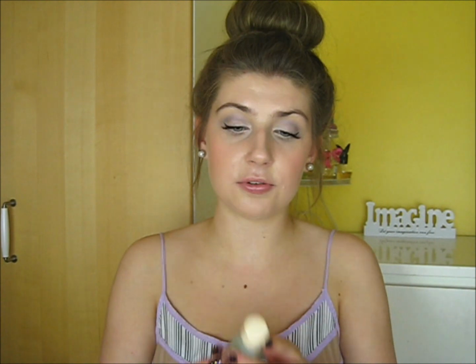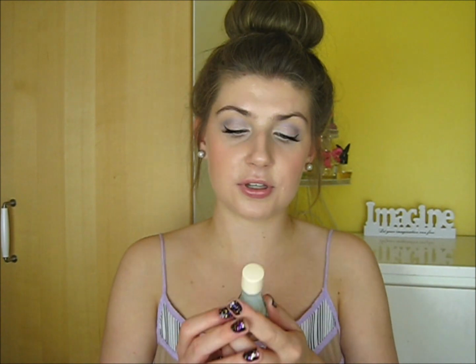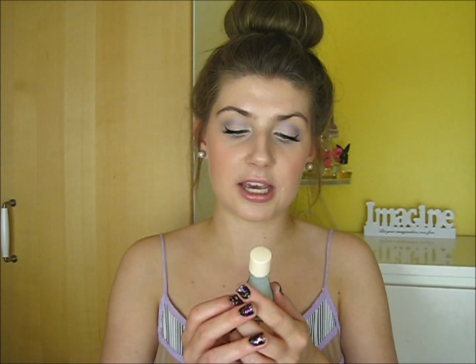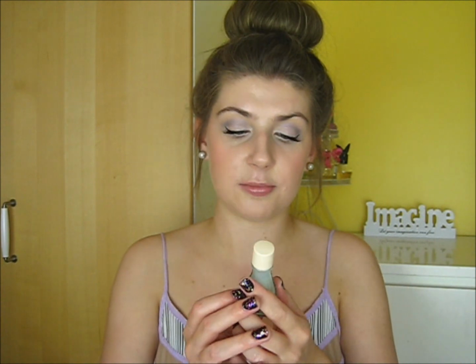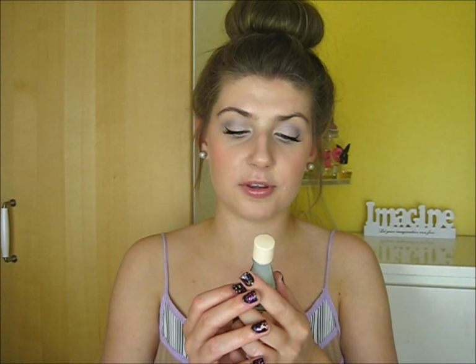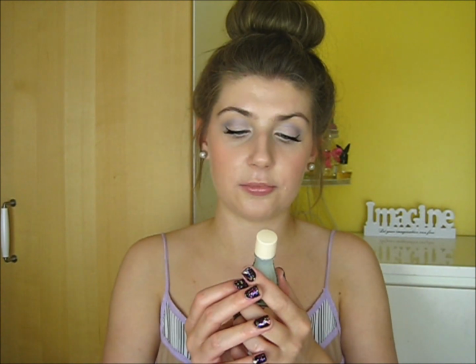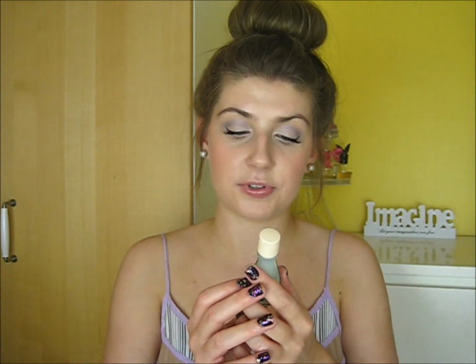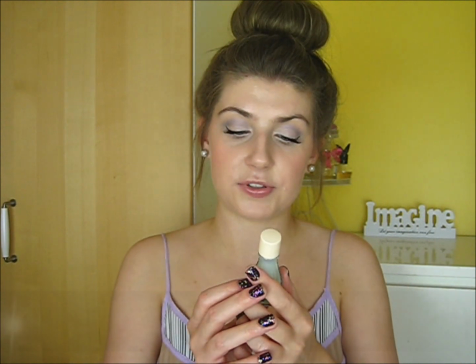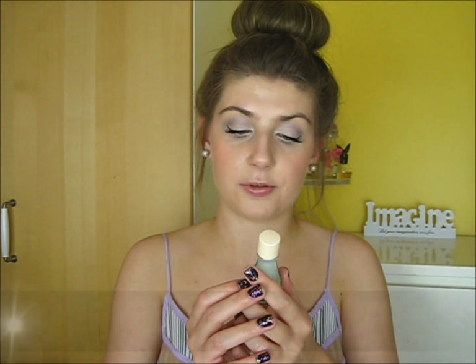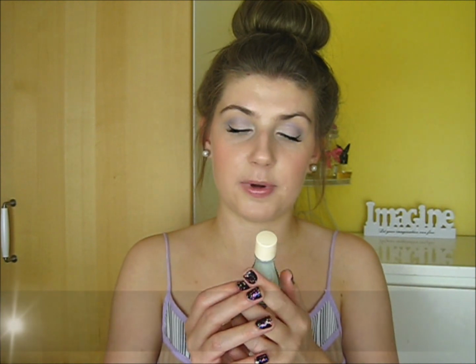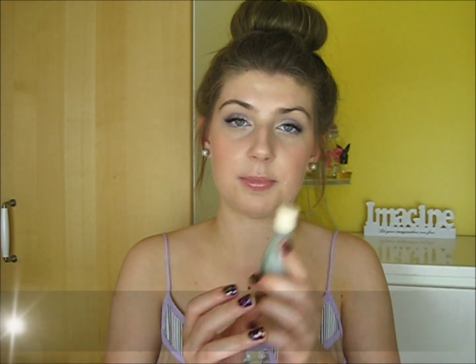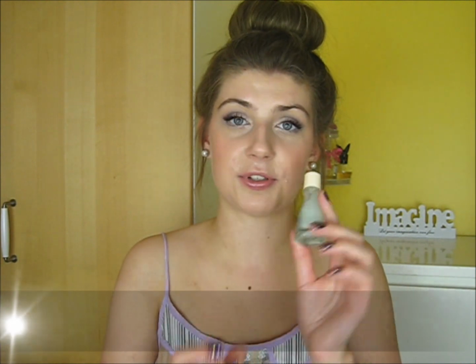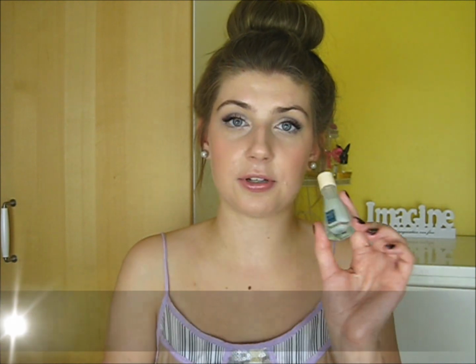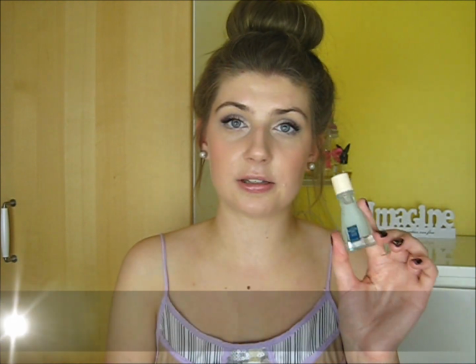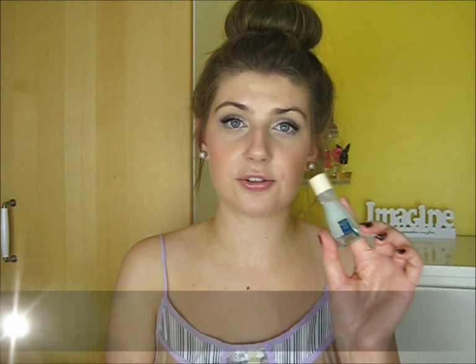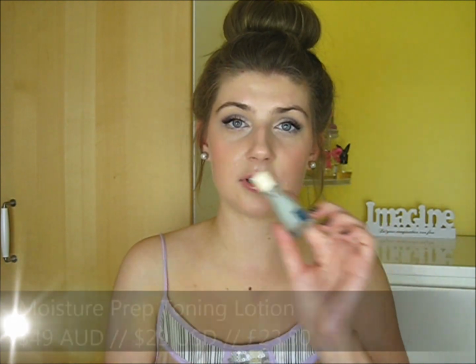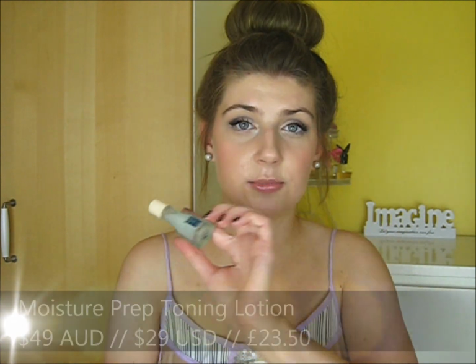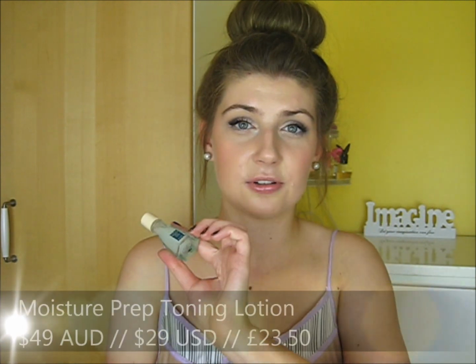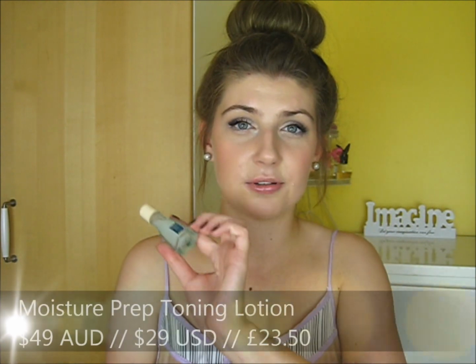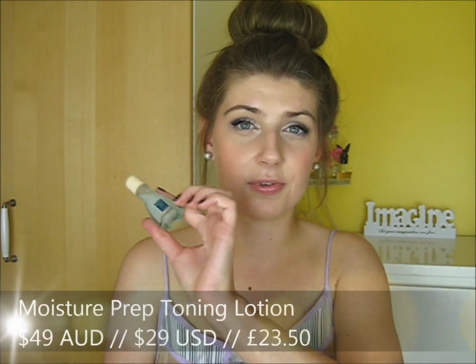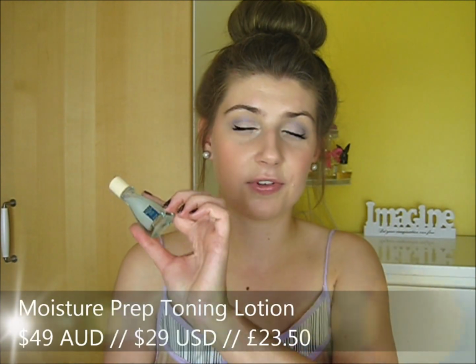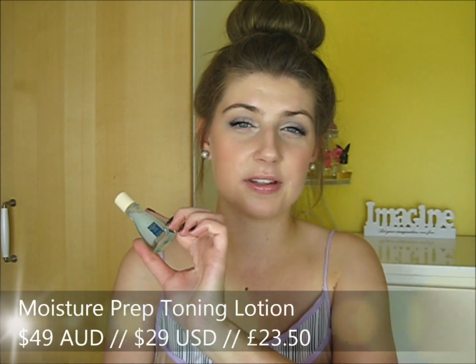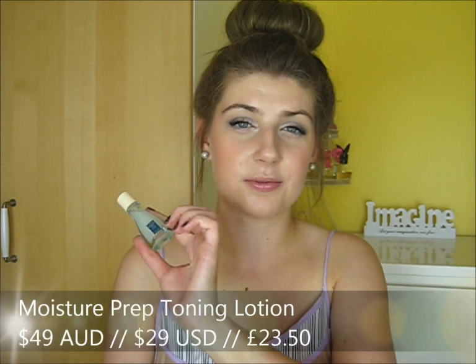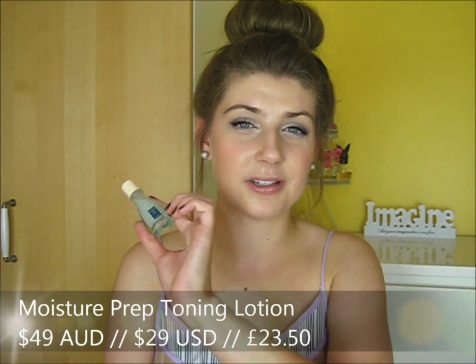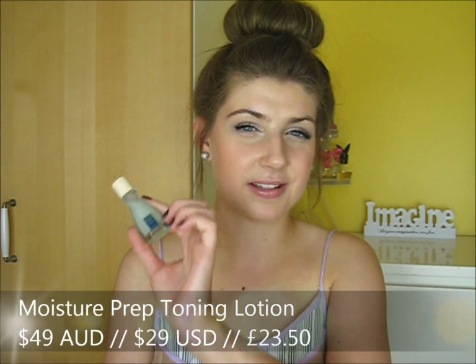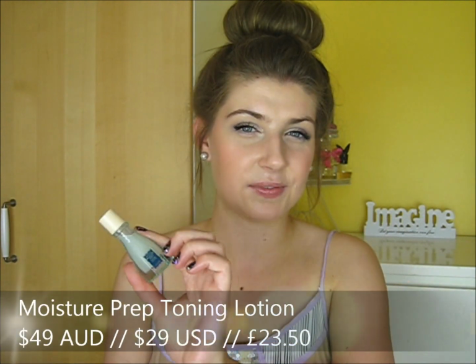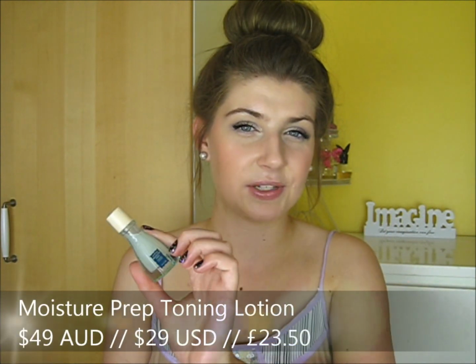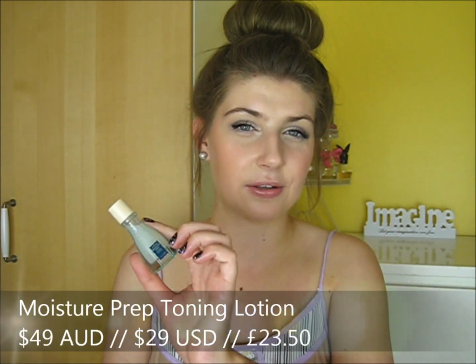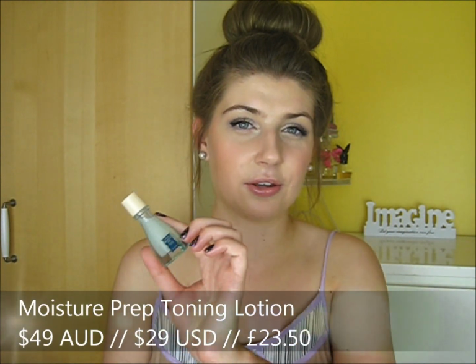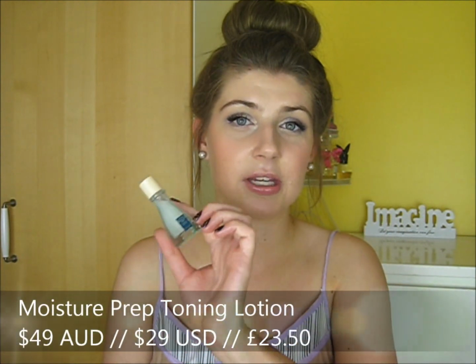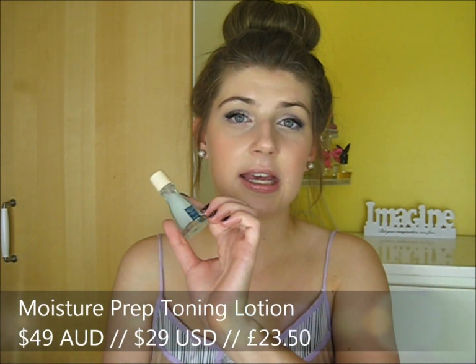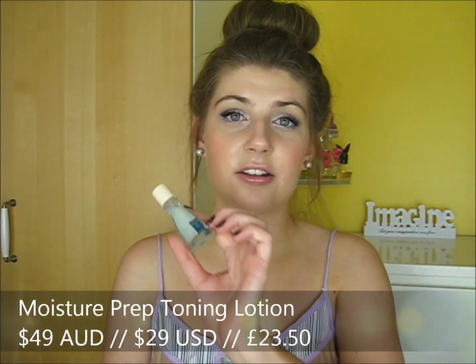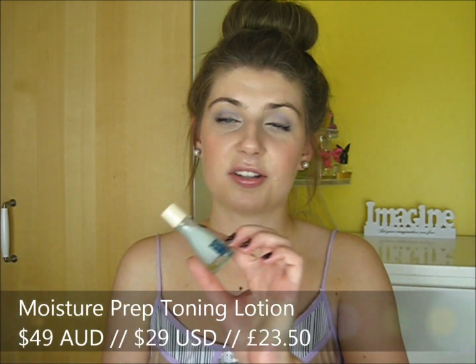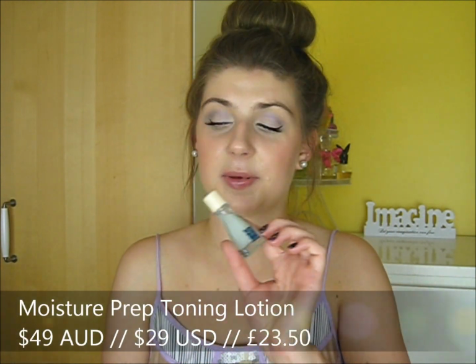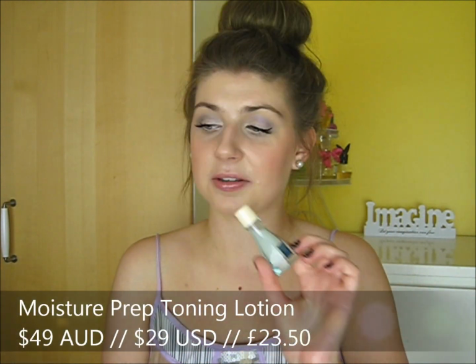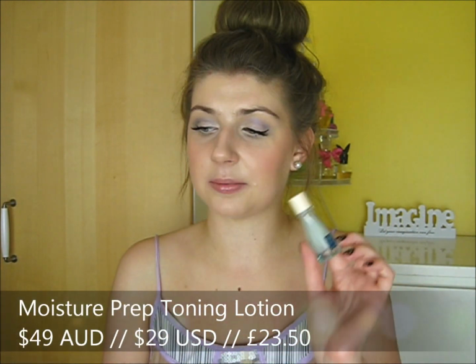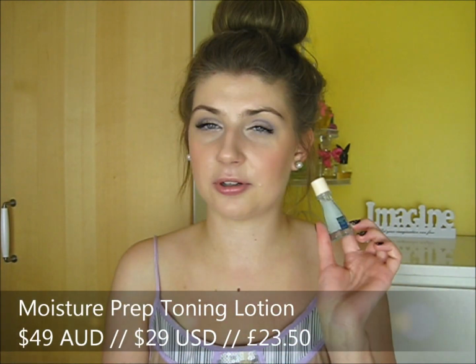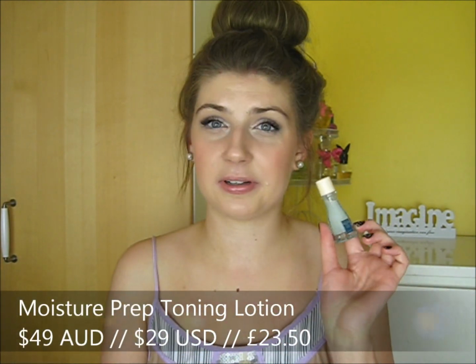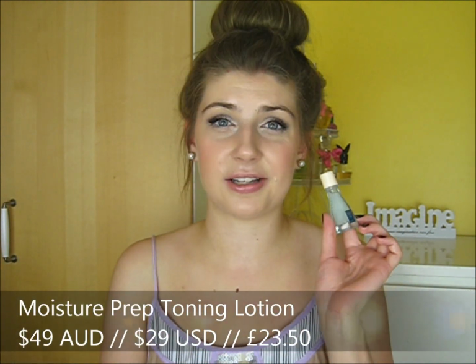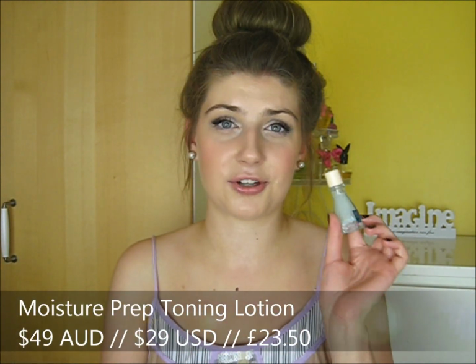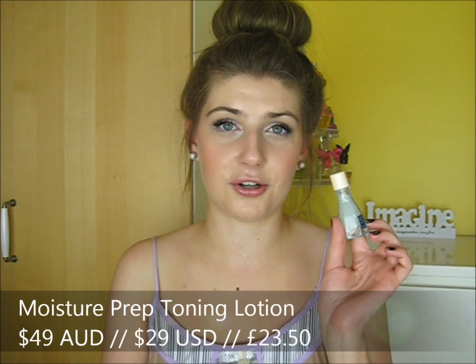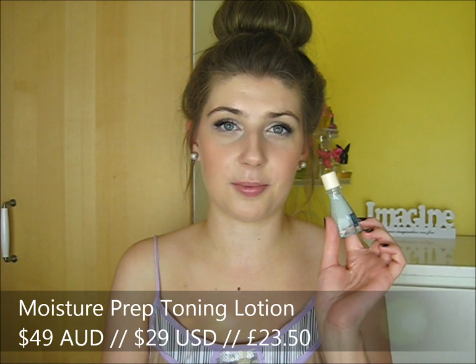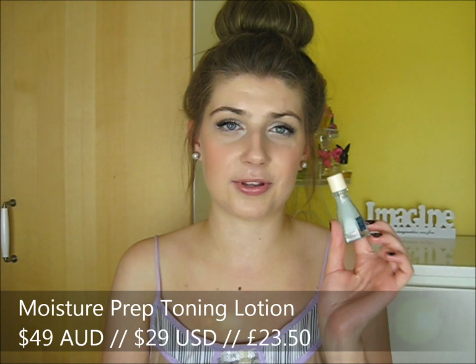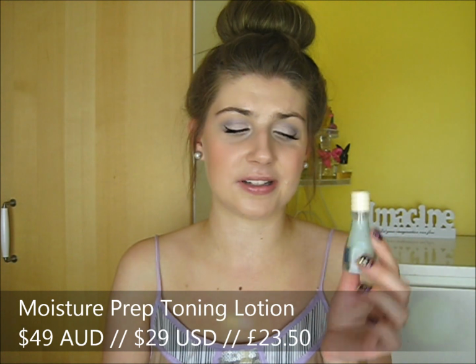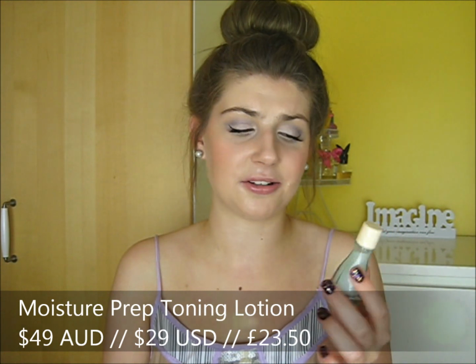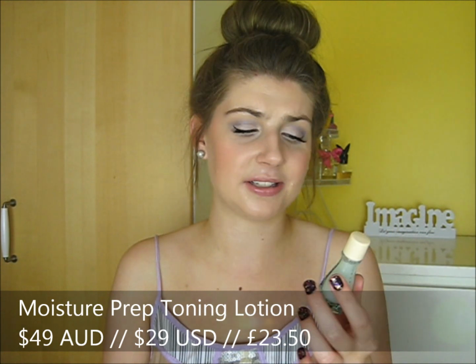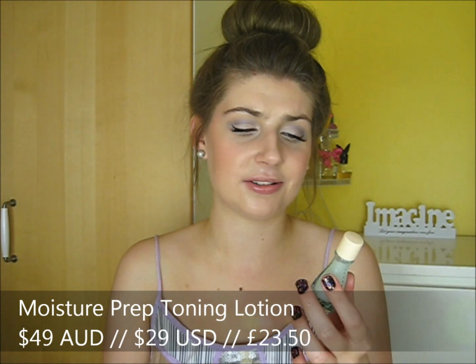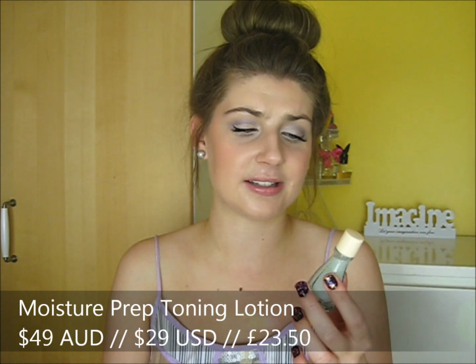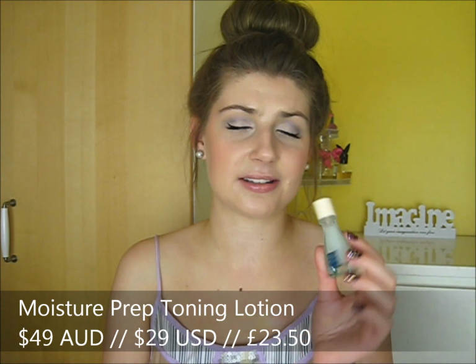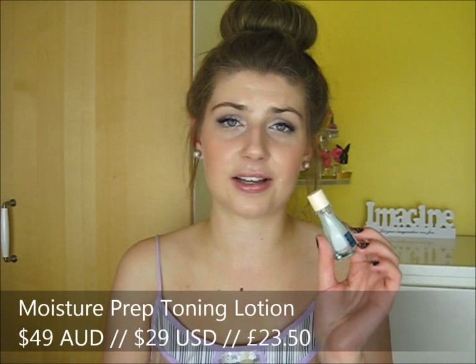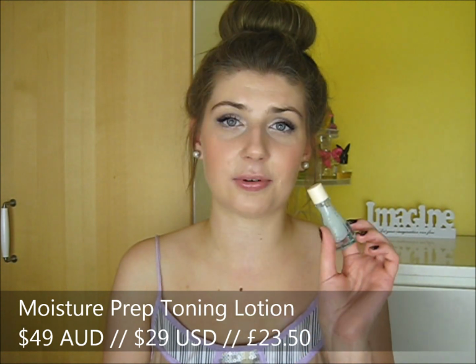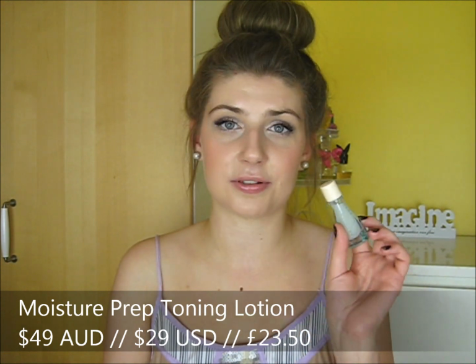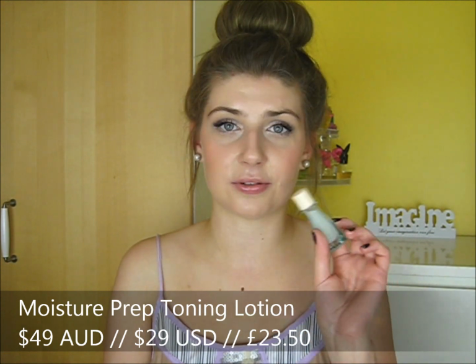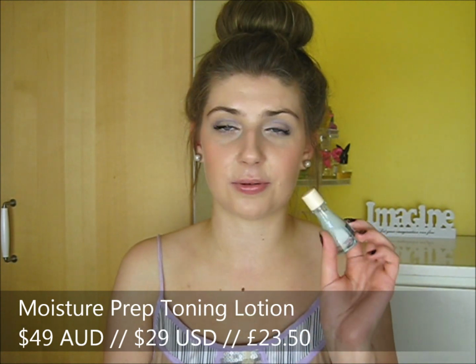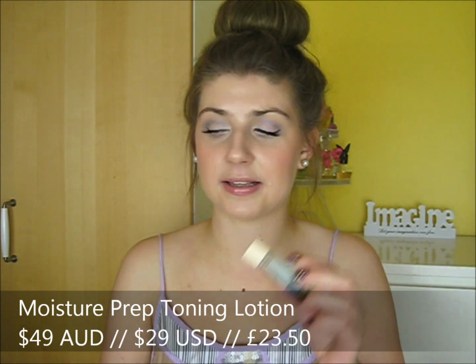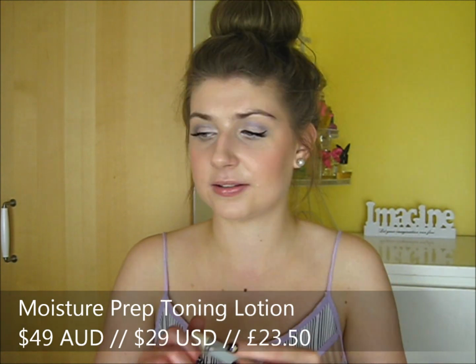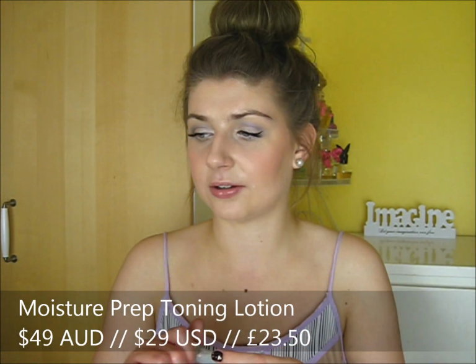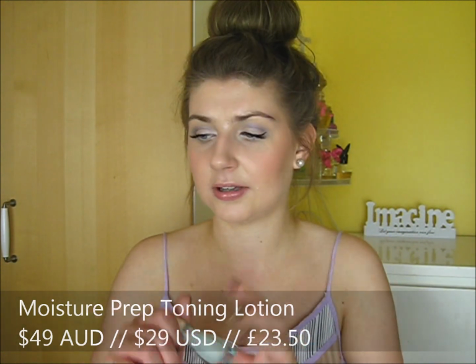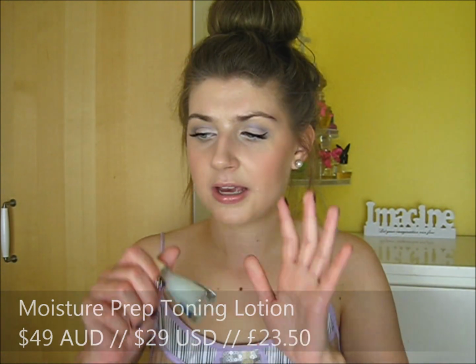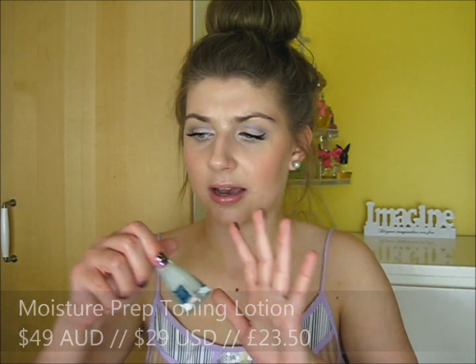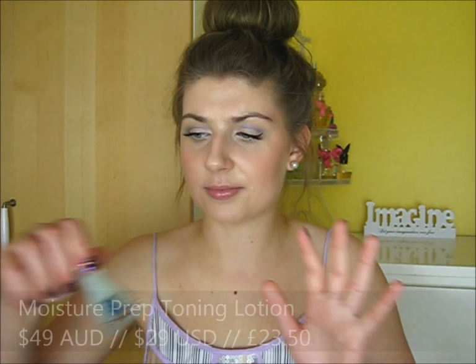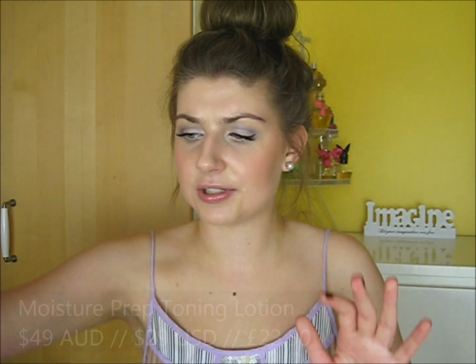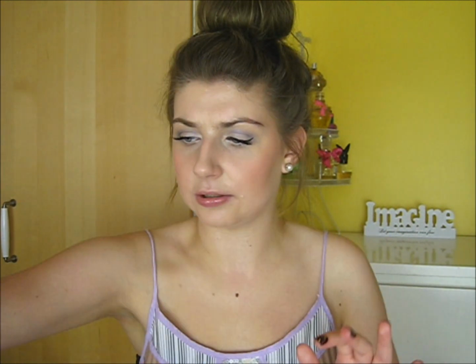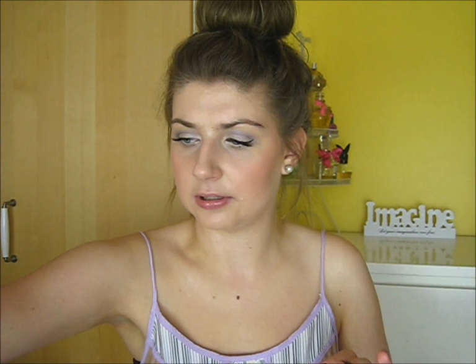The kit also came with a Moisture Prep Toning Lotion. I'm not going to review this one in this video though, just because I'm not really a toner person — I only used it once or twice so I'm not going to include it in this review.